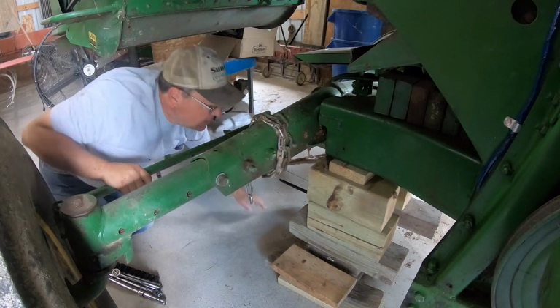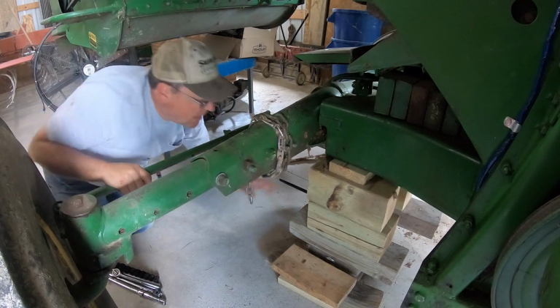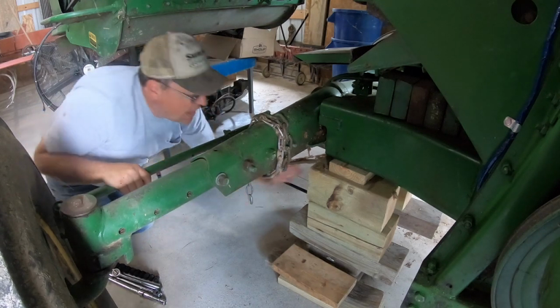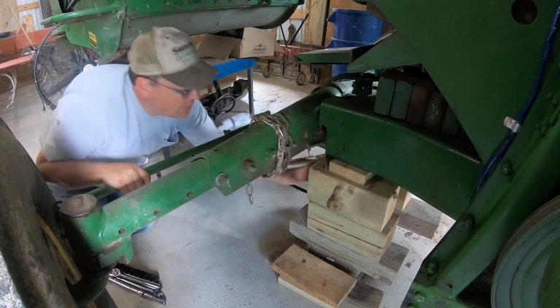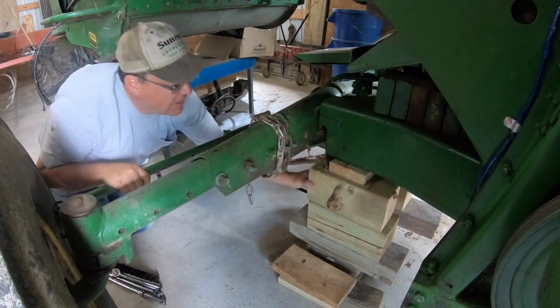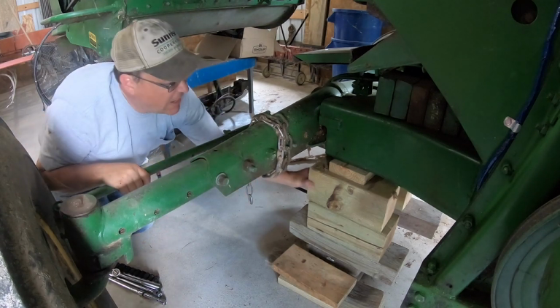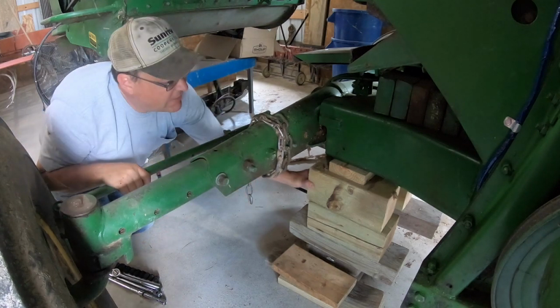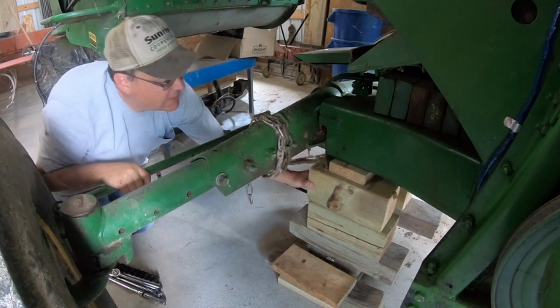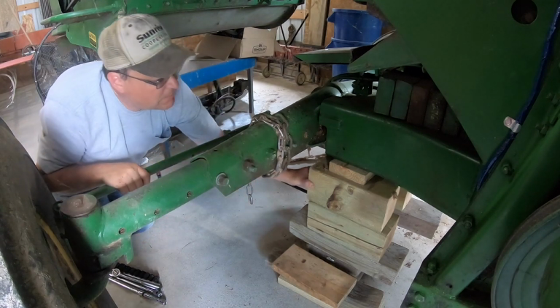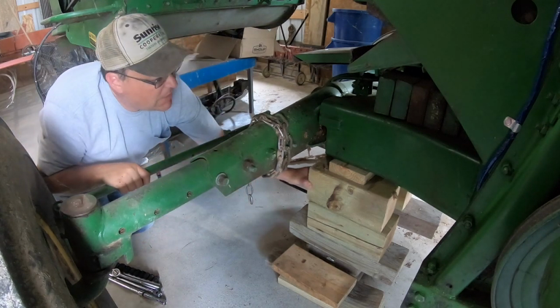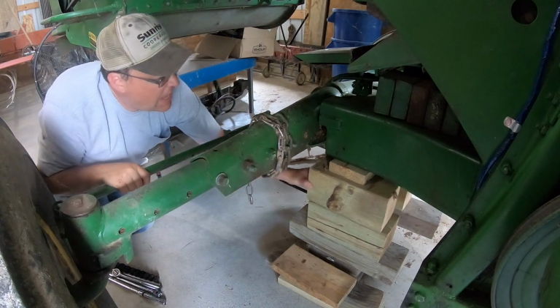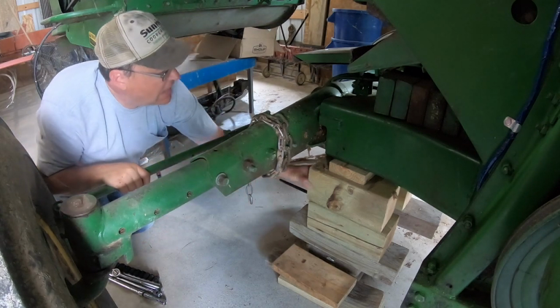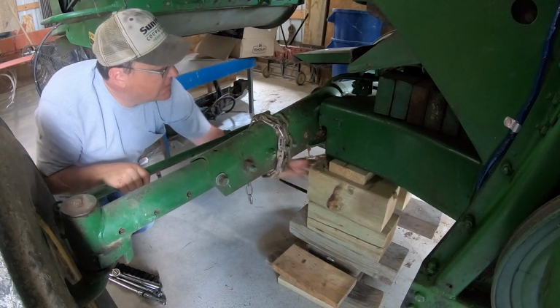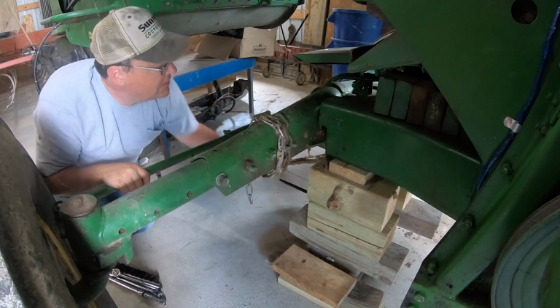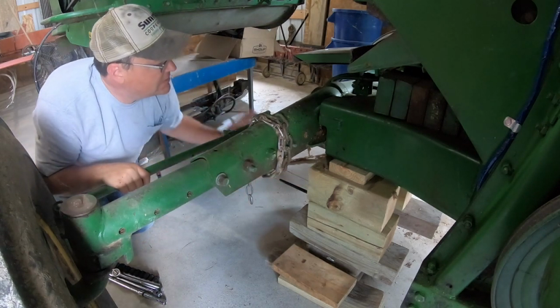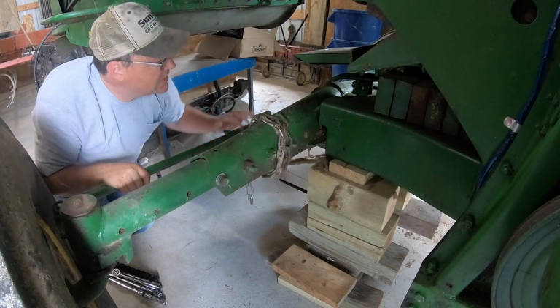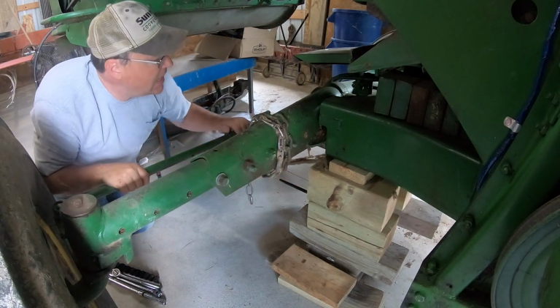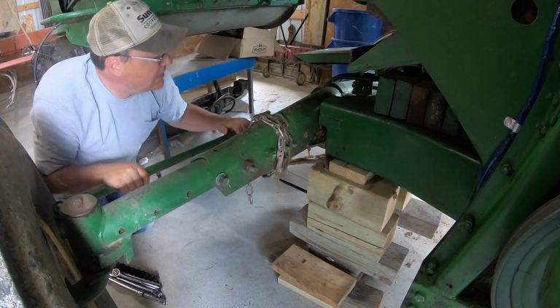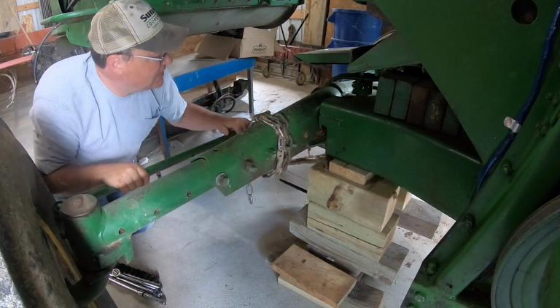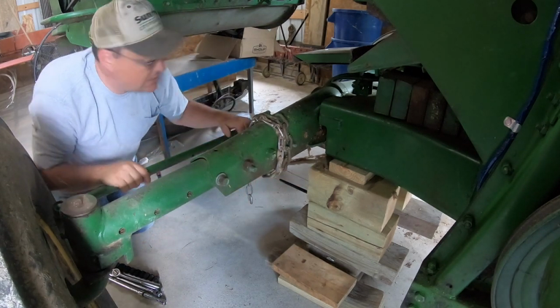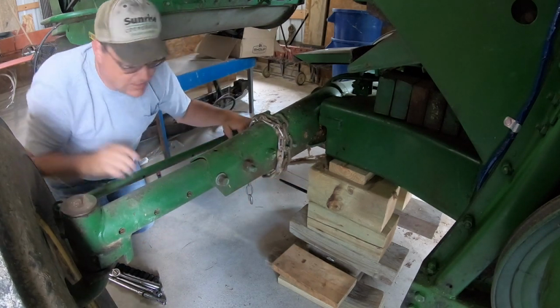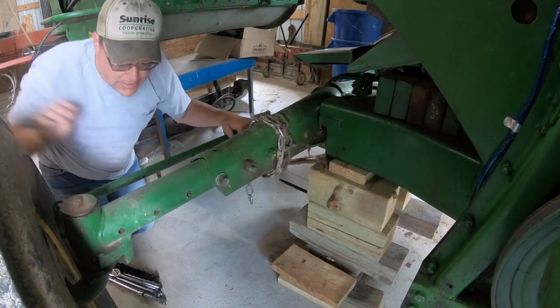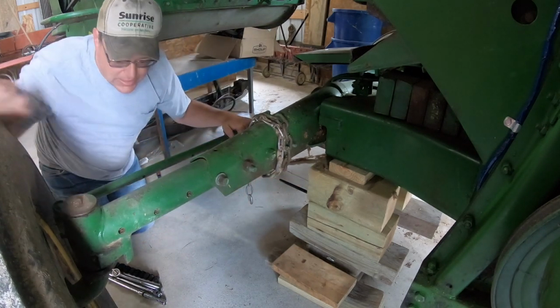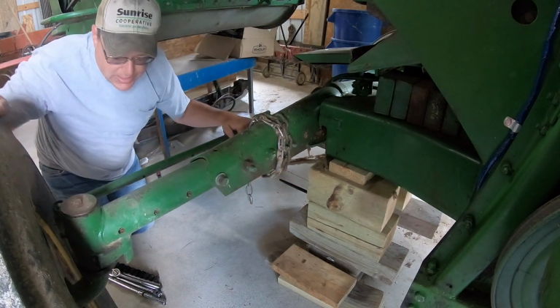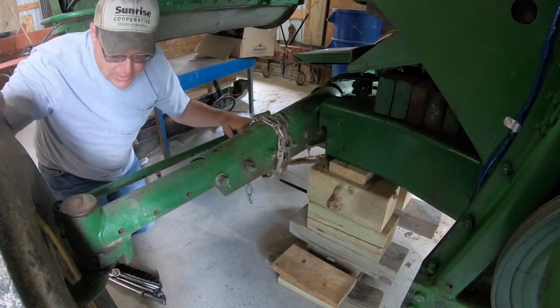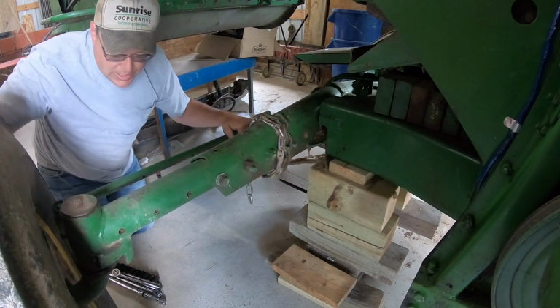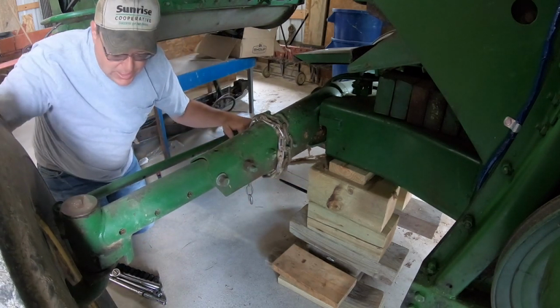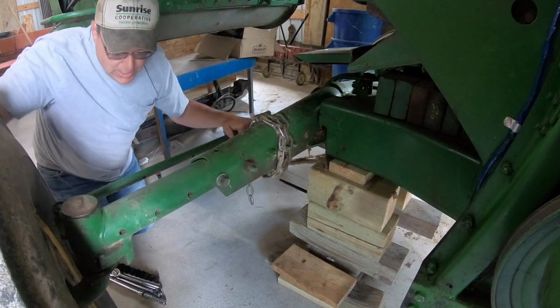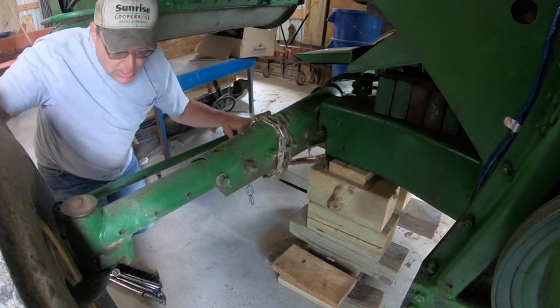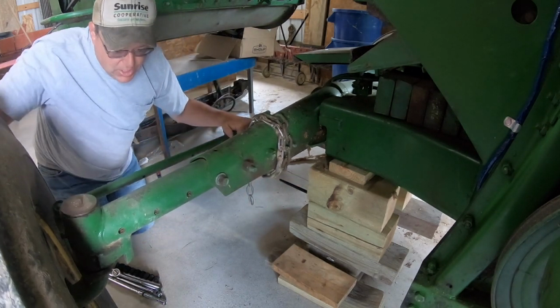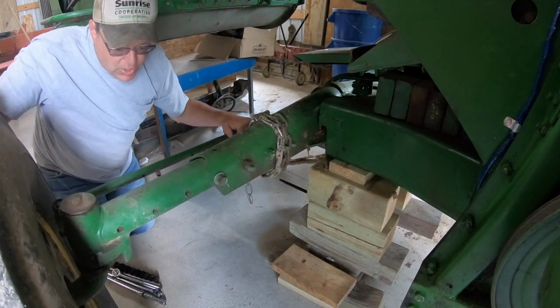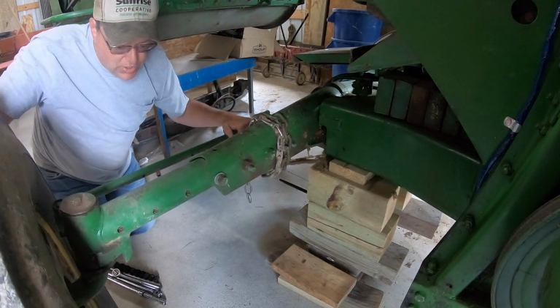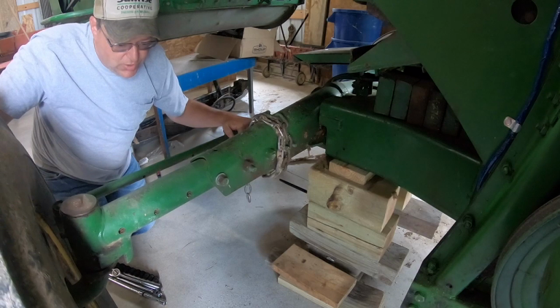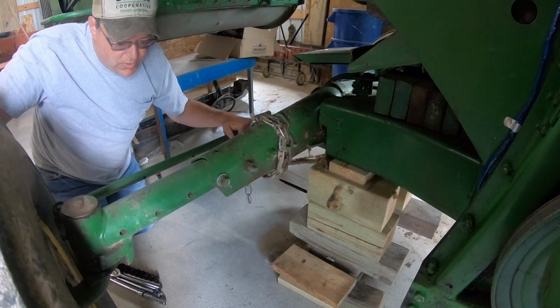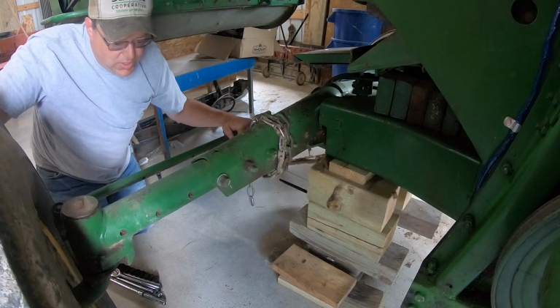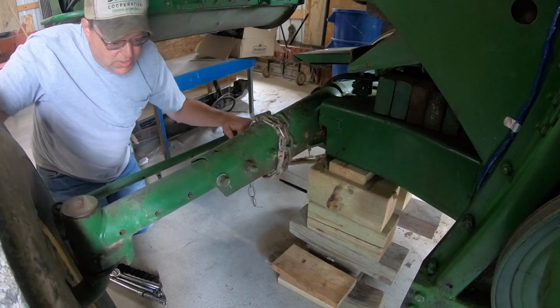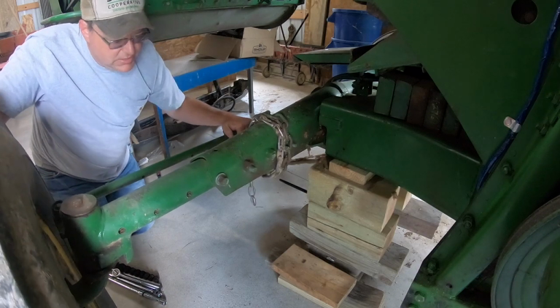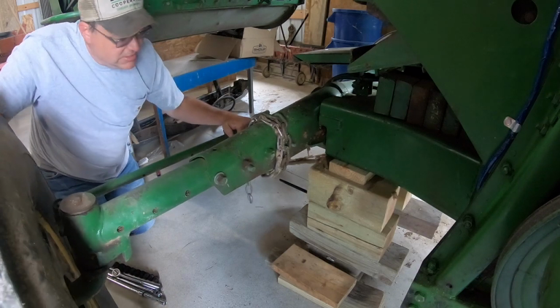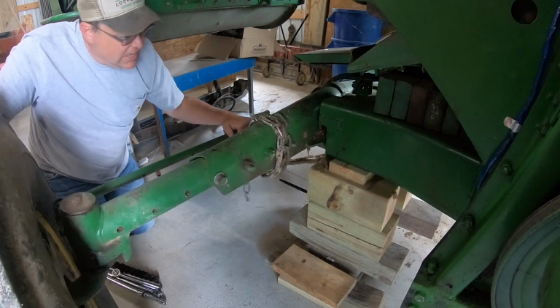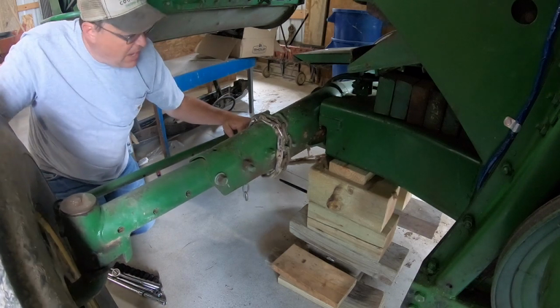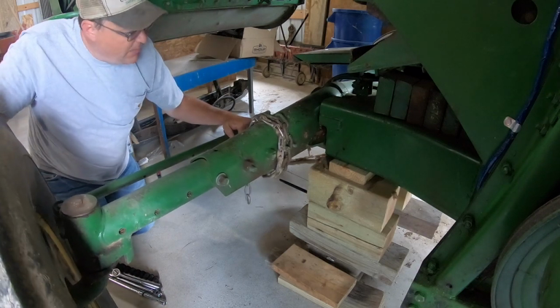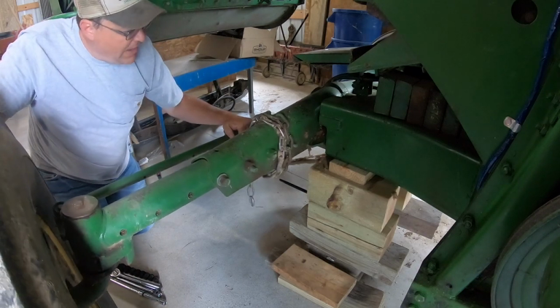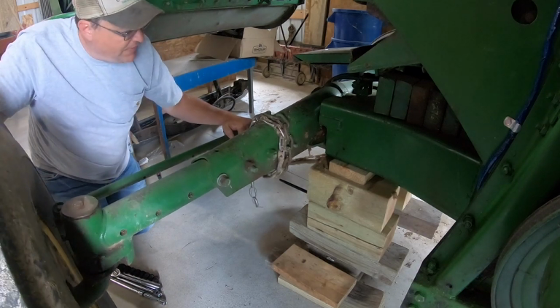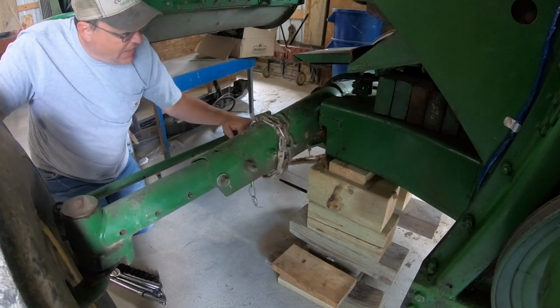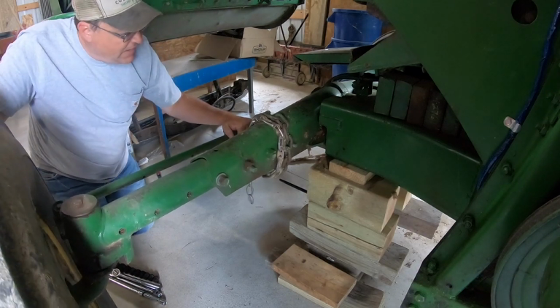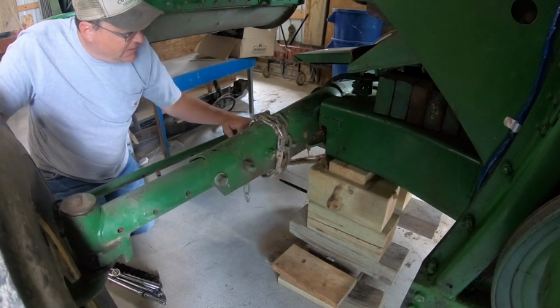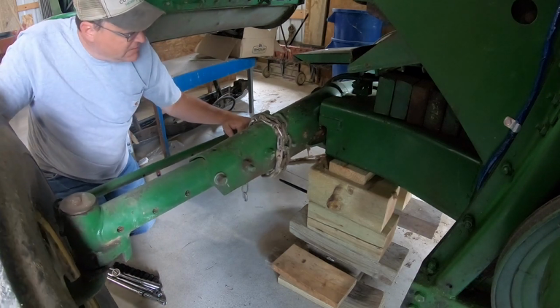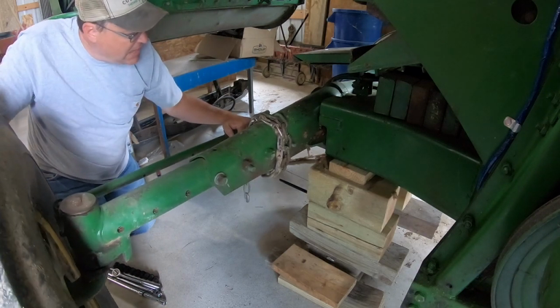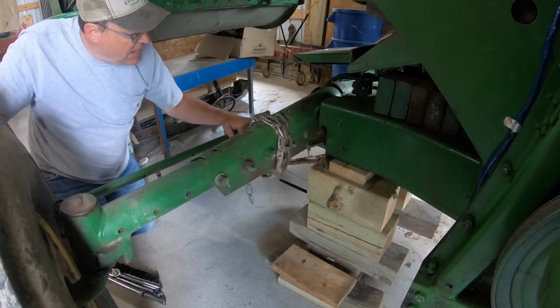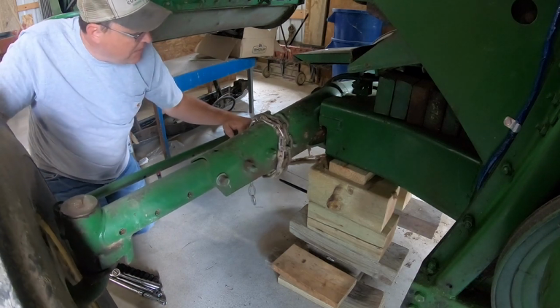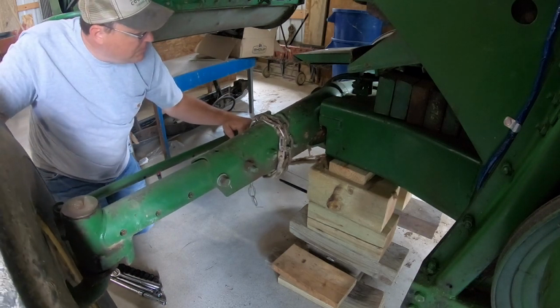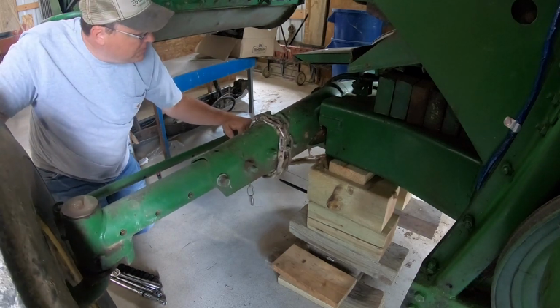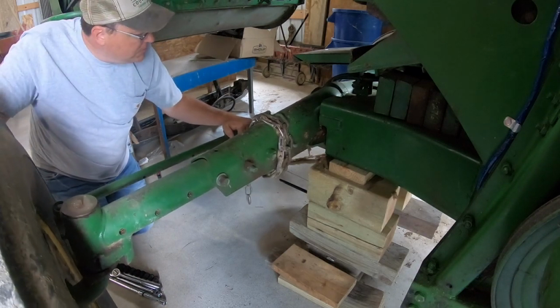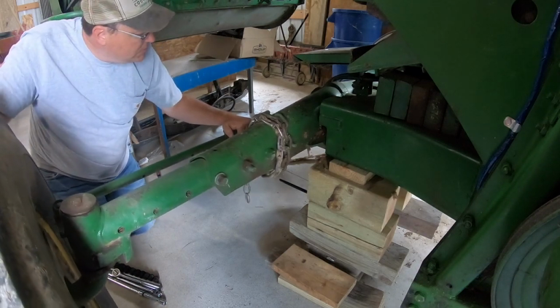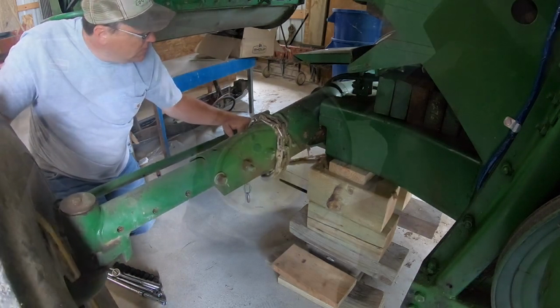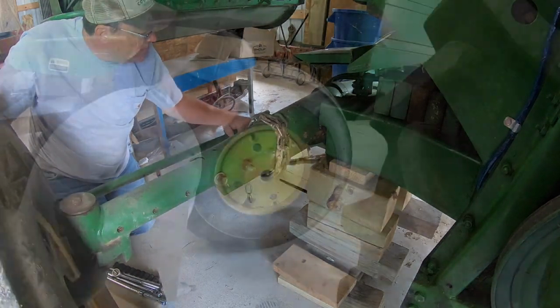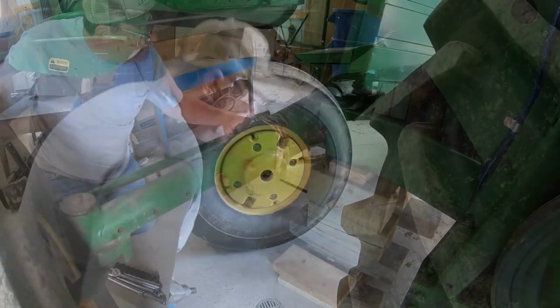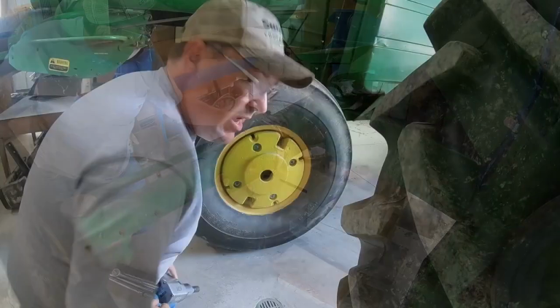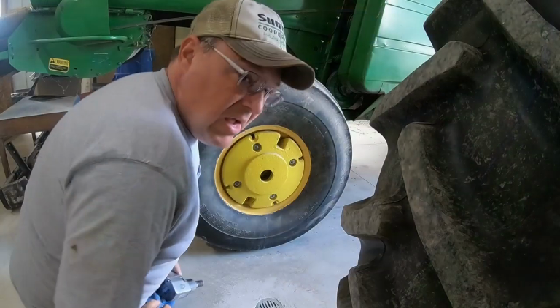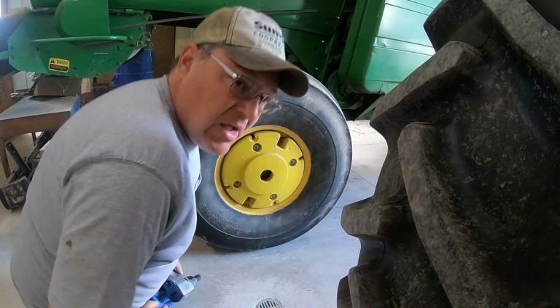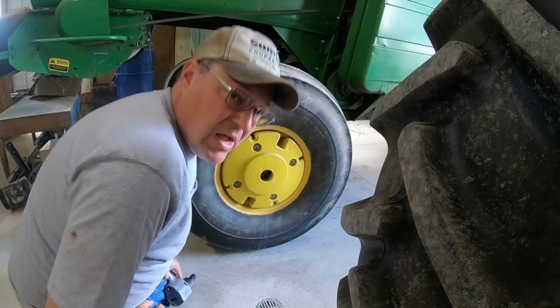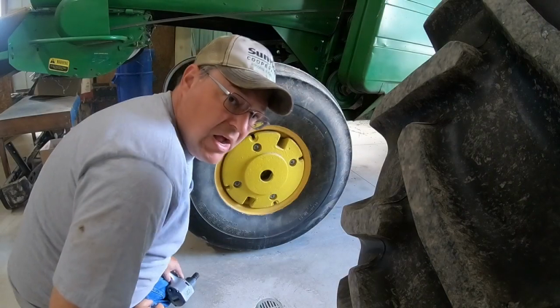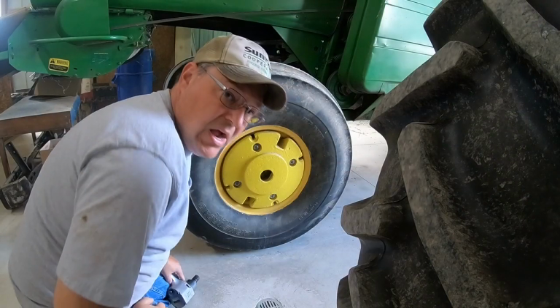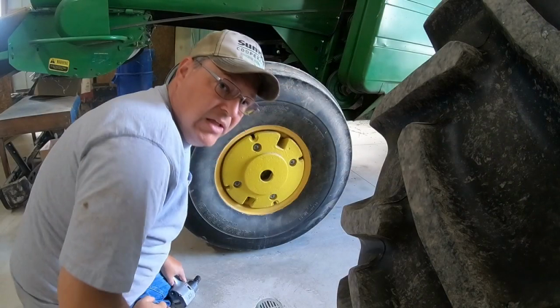Now we got that blocked and it's set. You can really see how bad that is now.